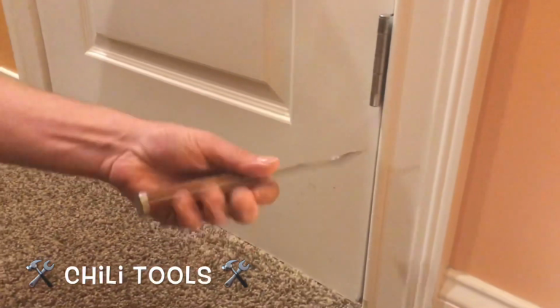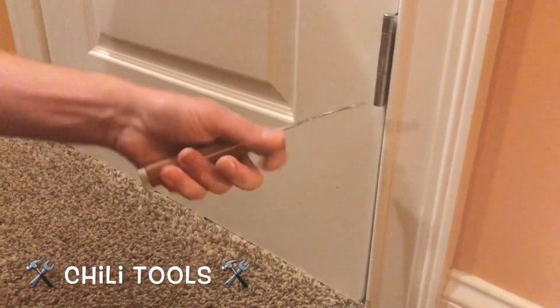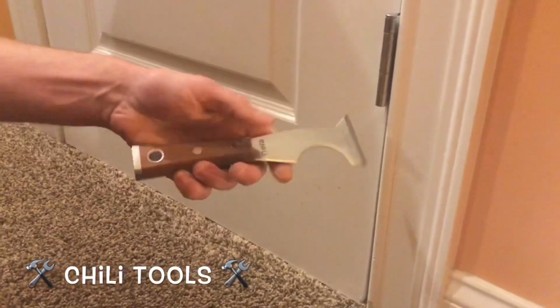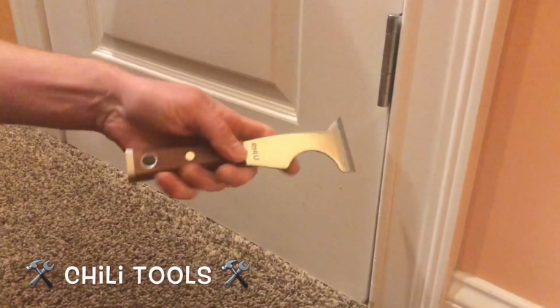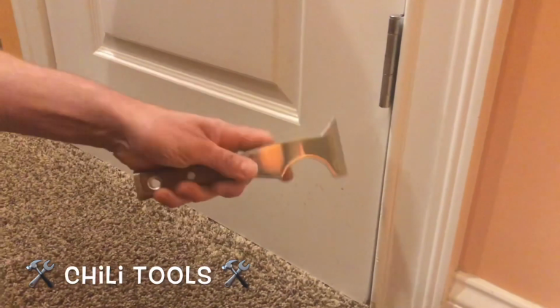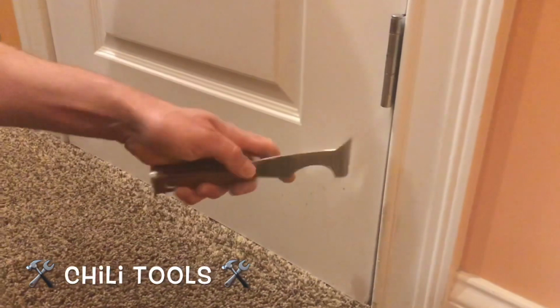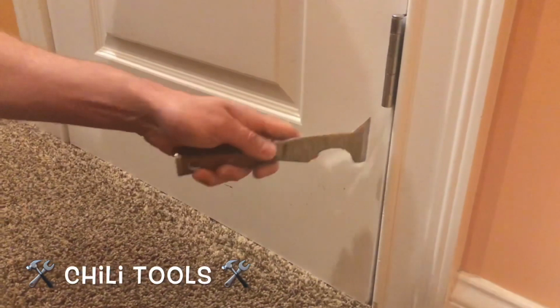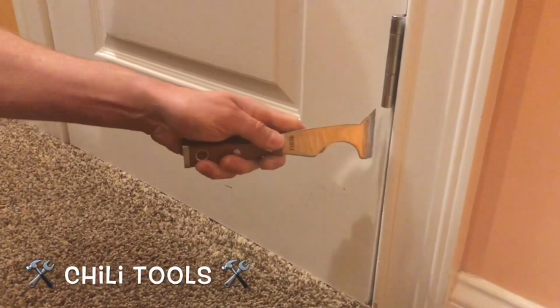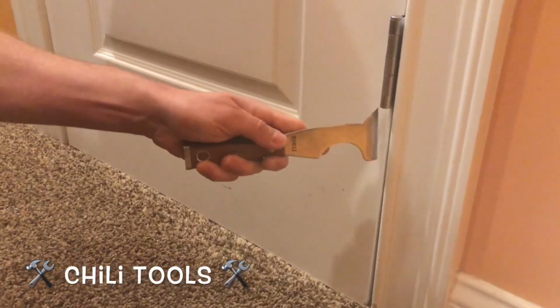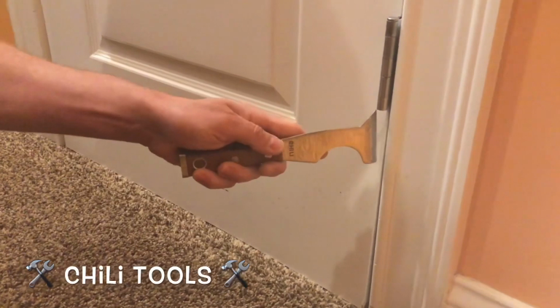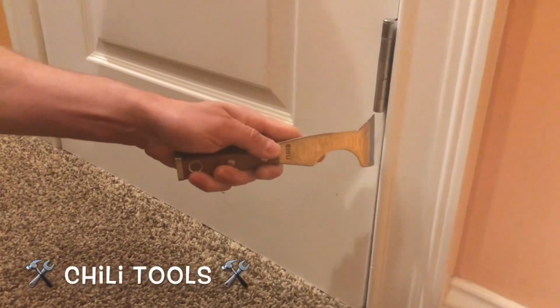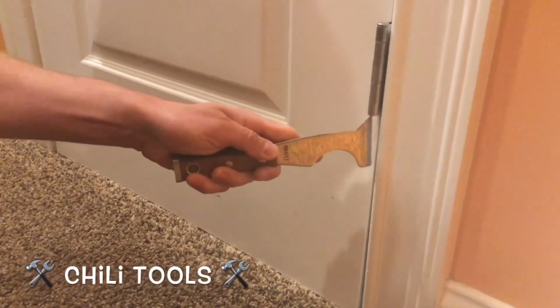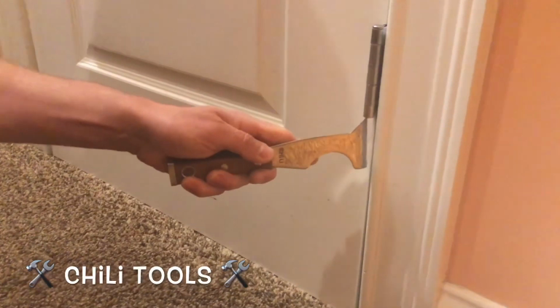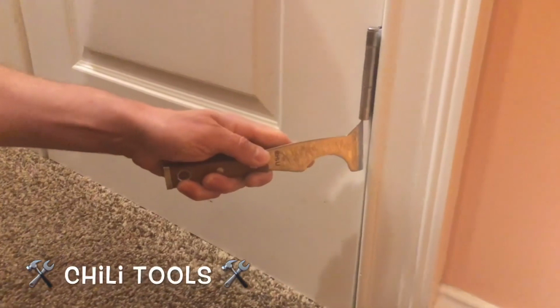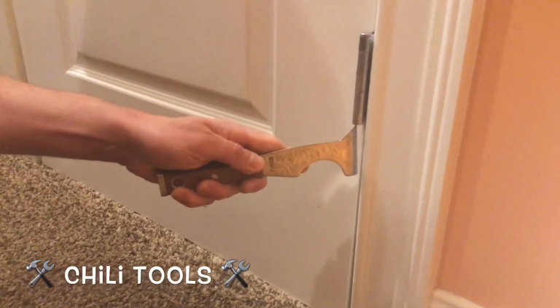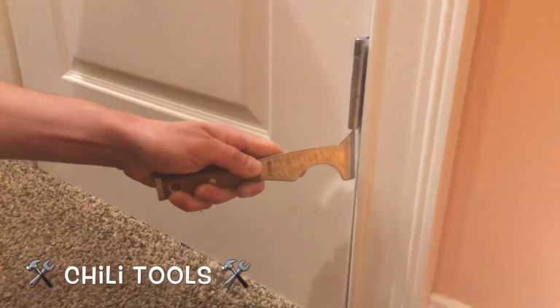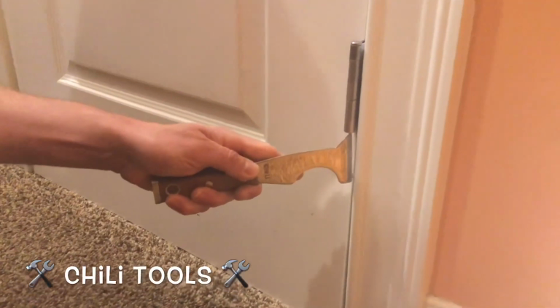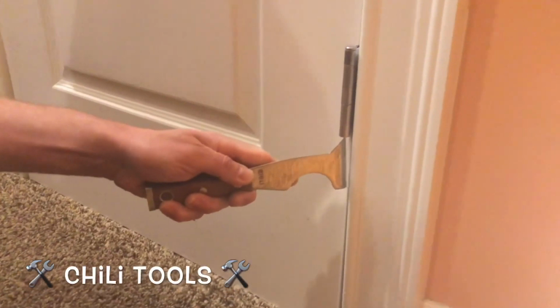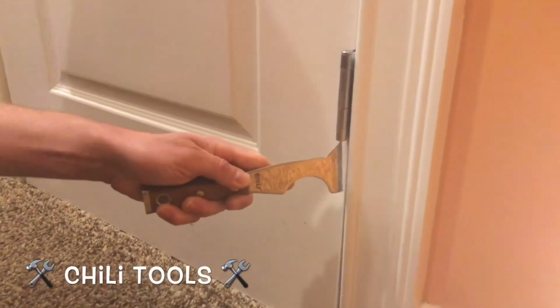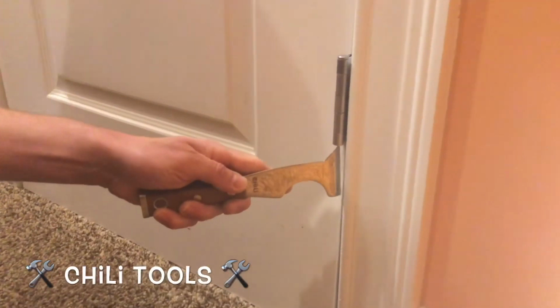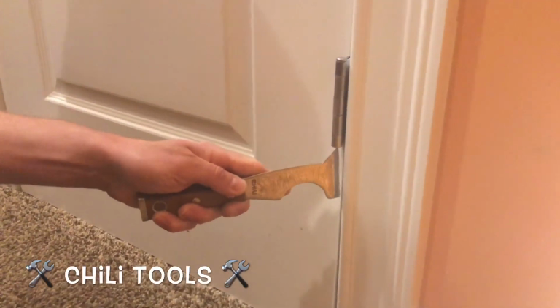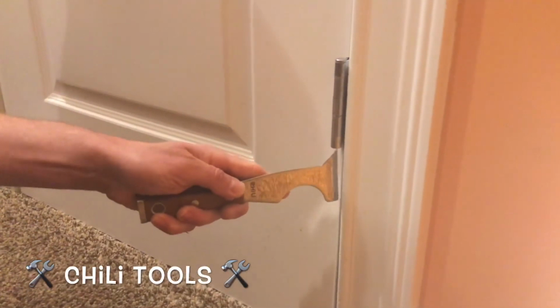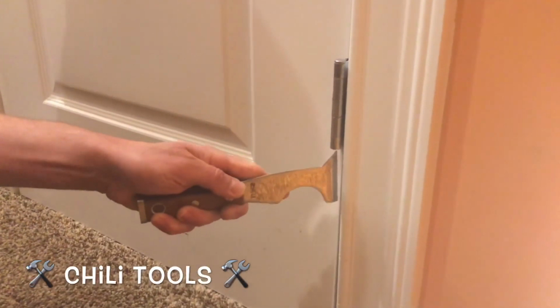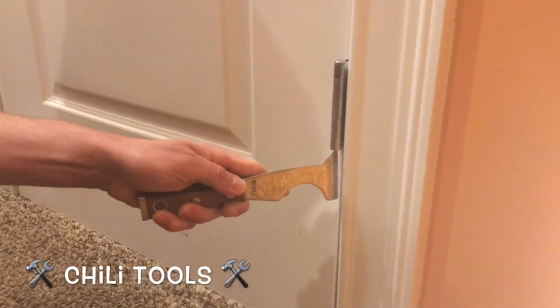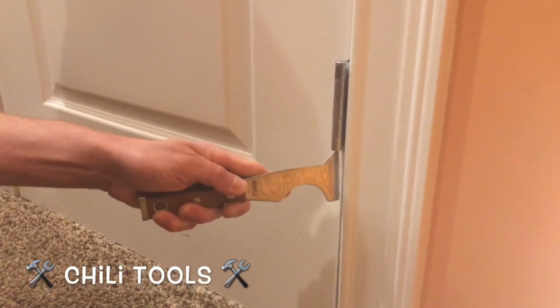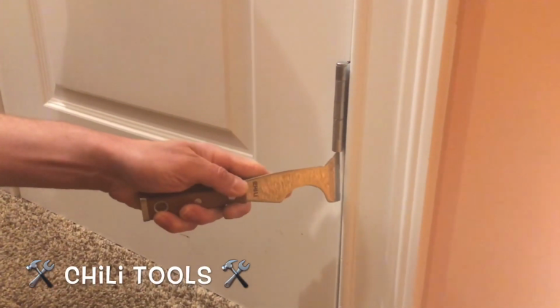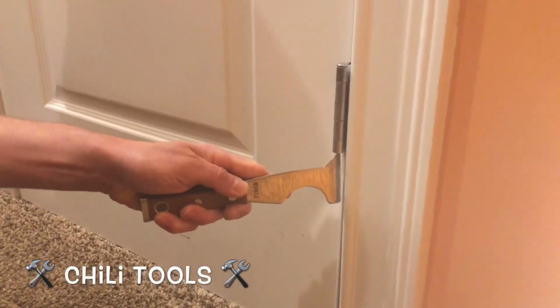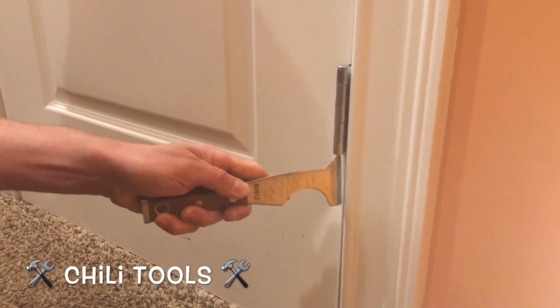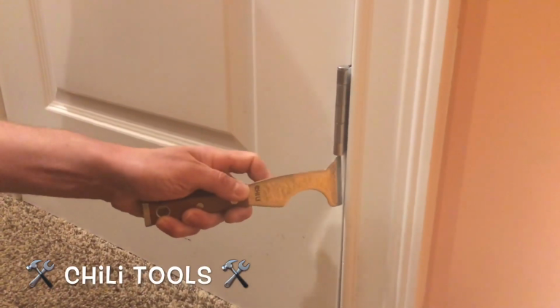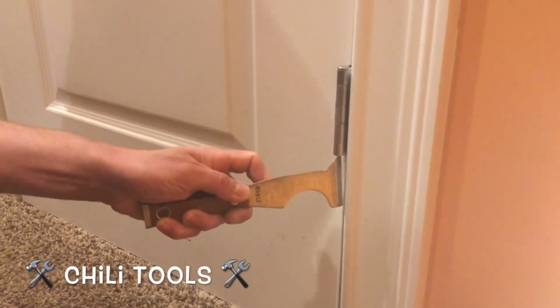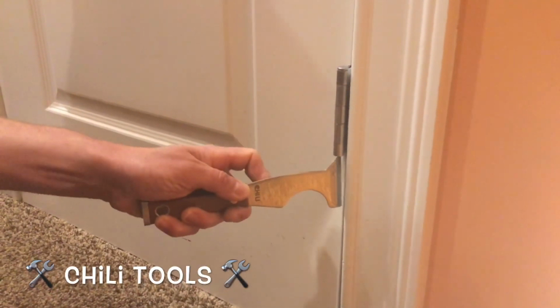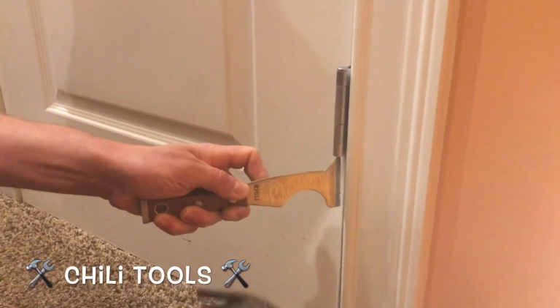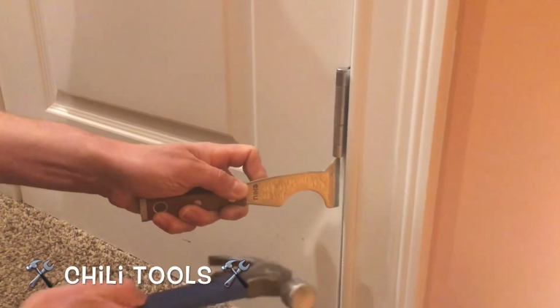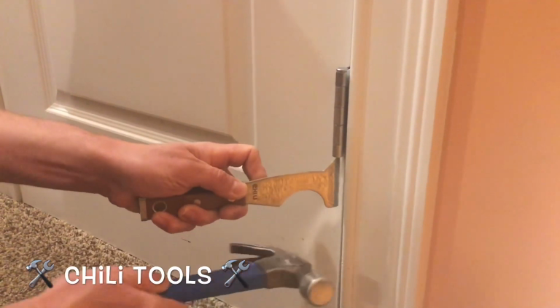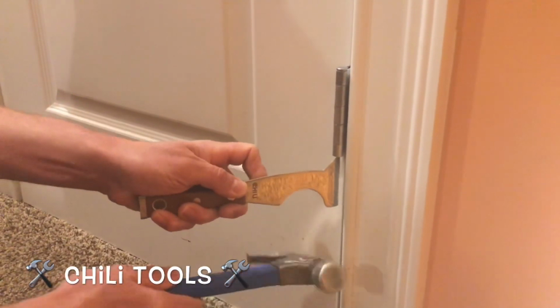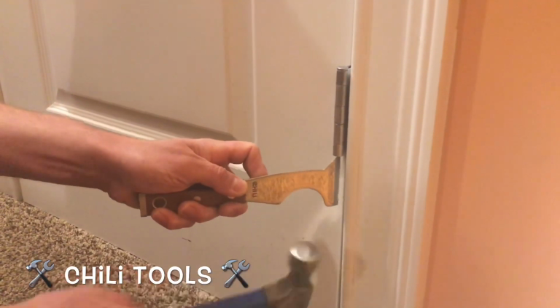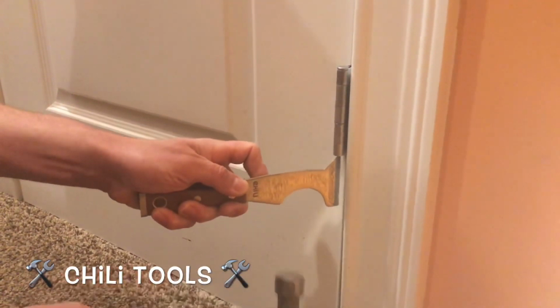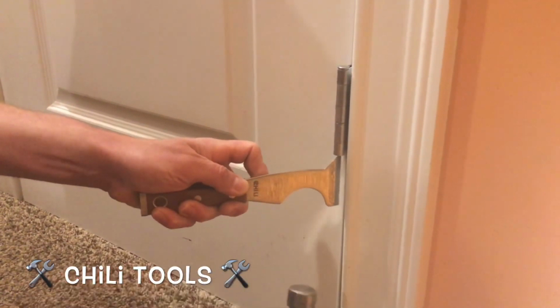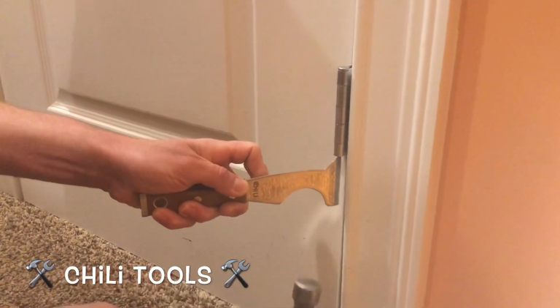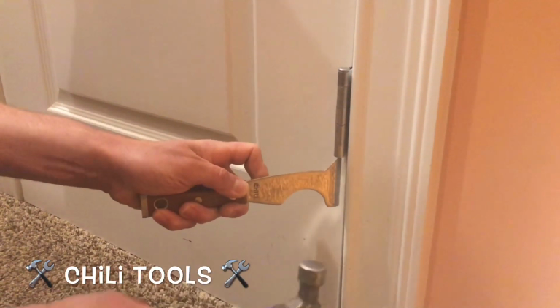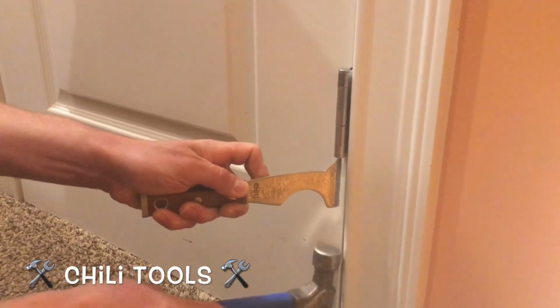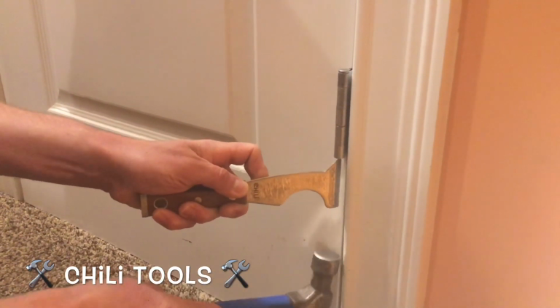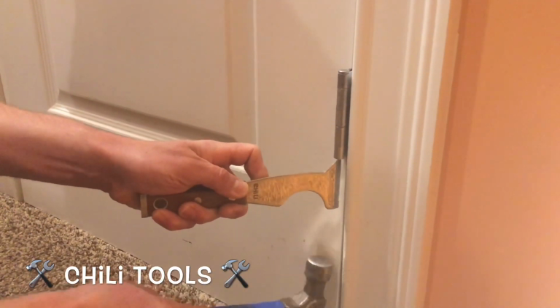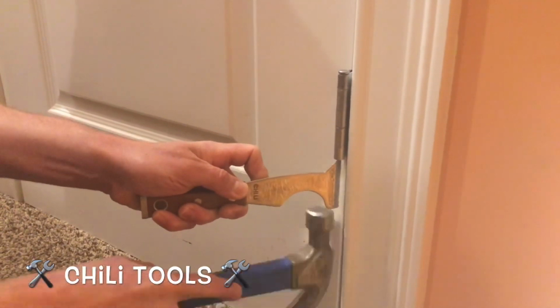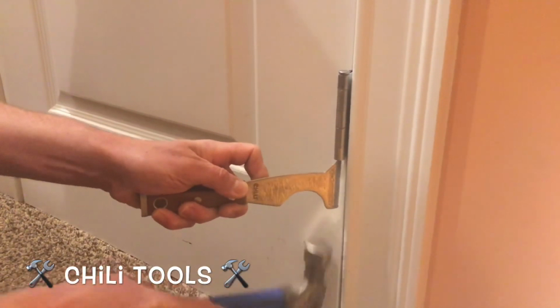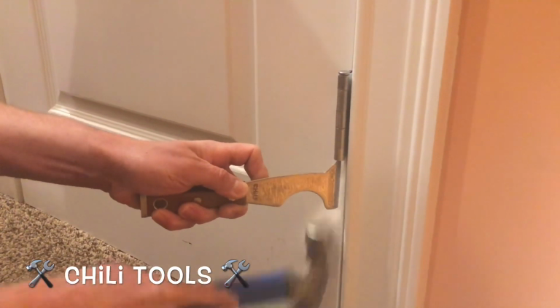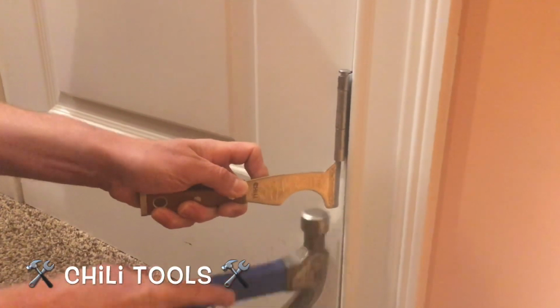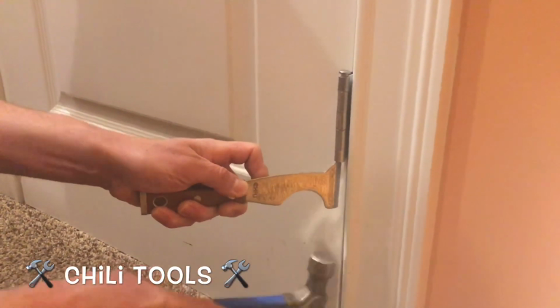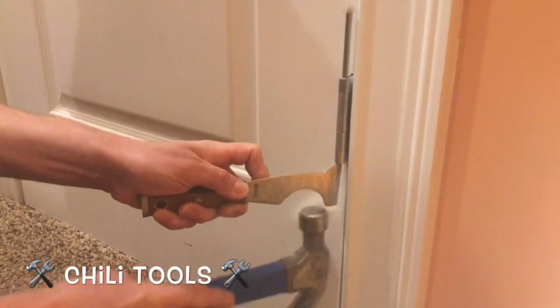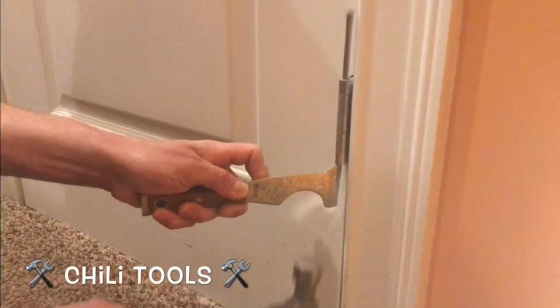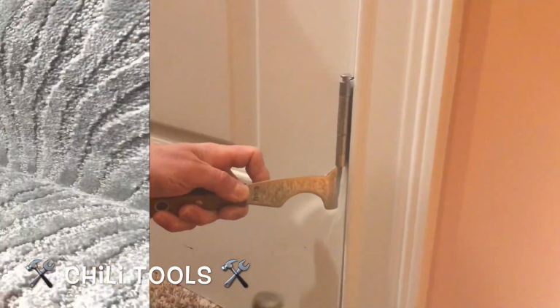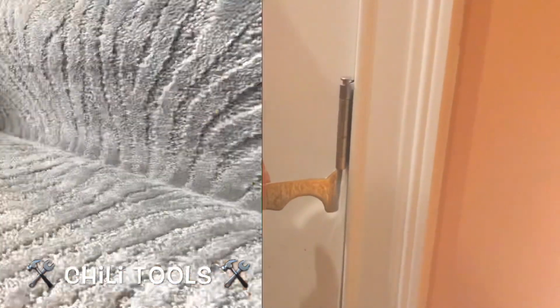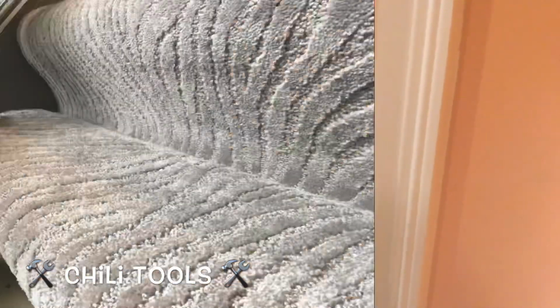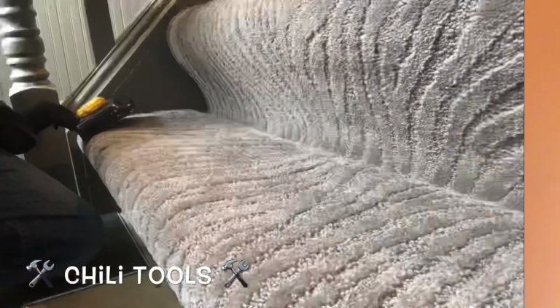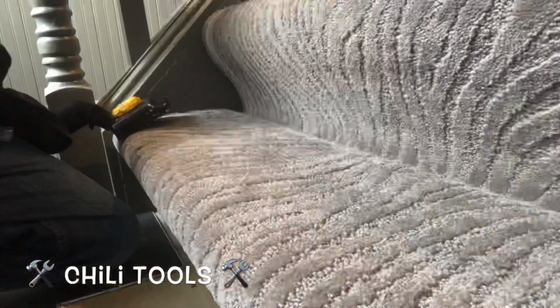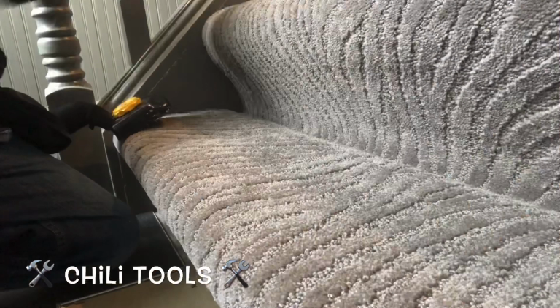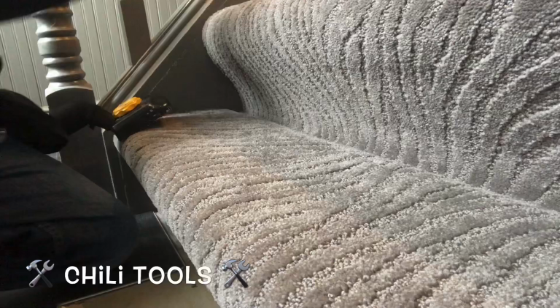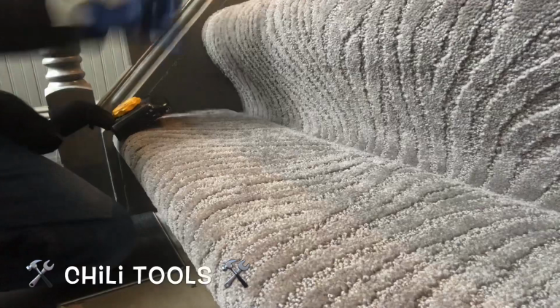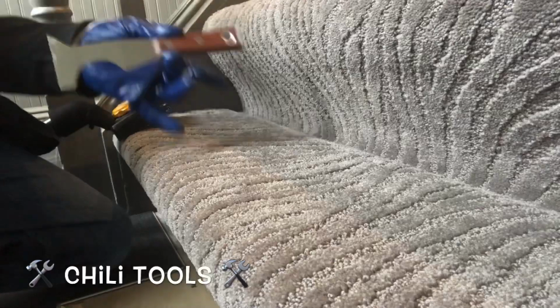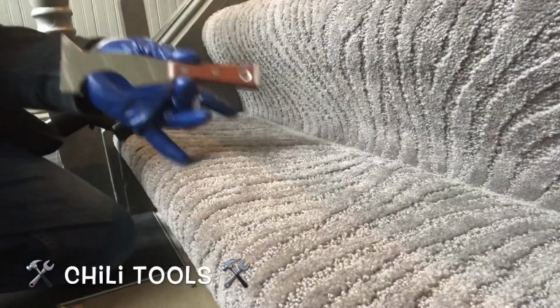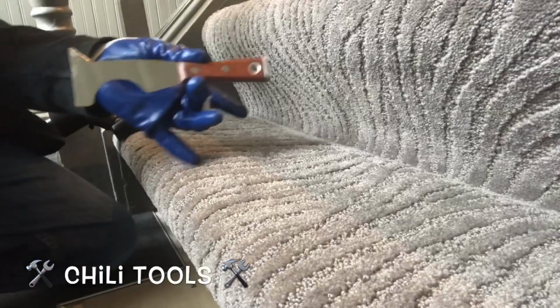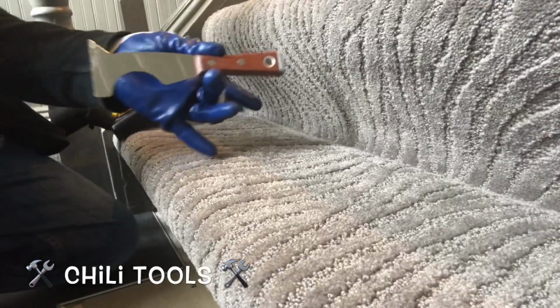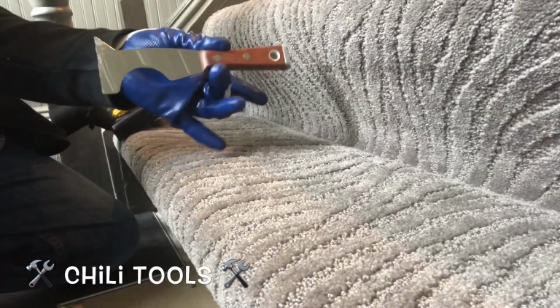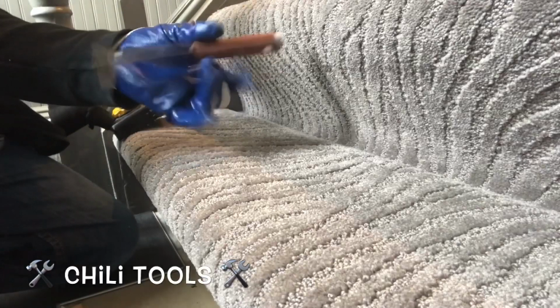We're going to pop off some doors with this. Check this out — get it under the hinge, smack it with the hammer one time, boom, good to go.